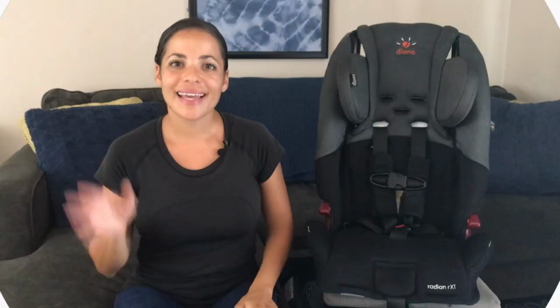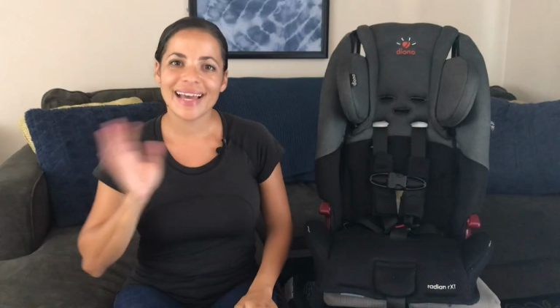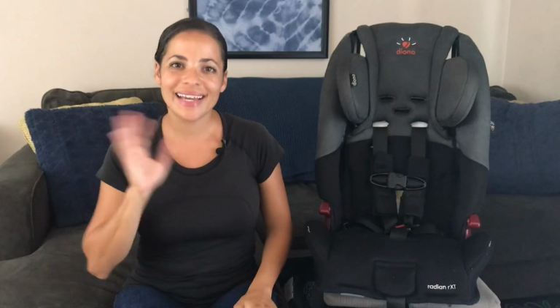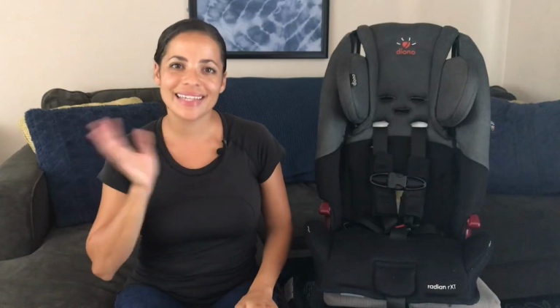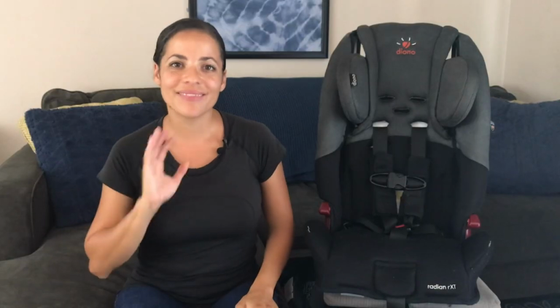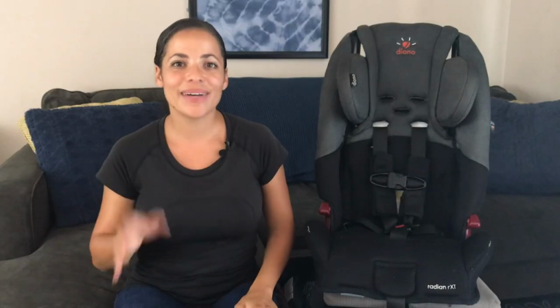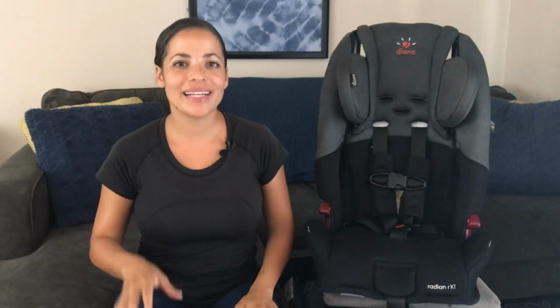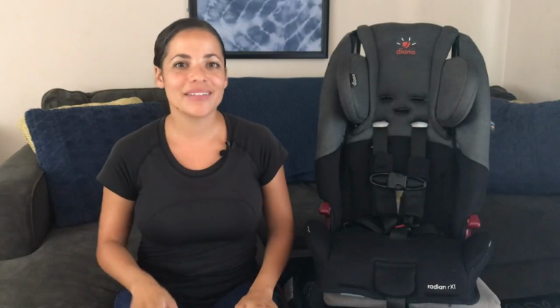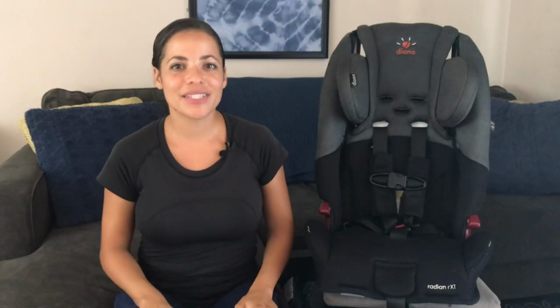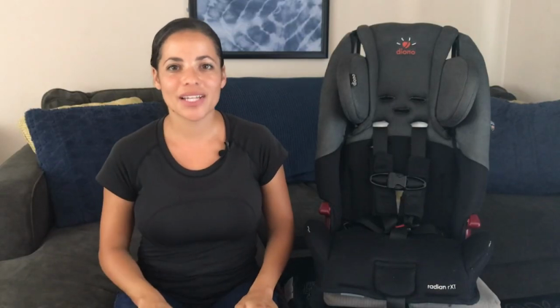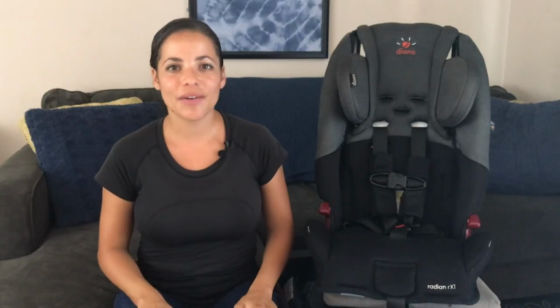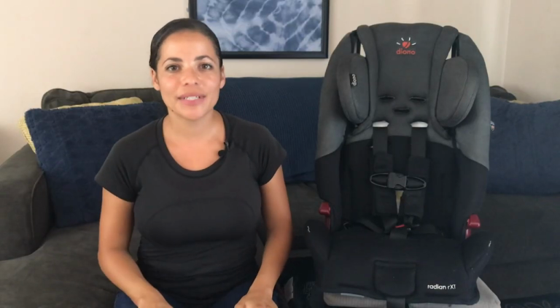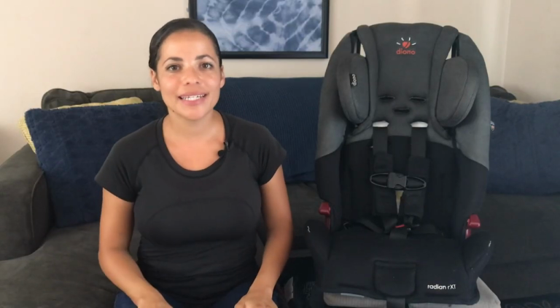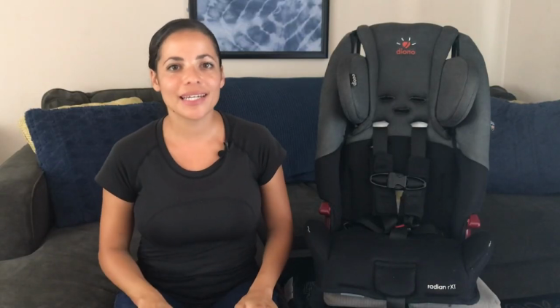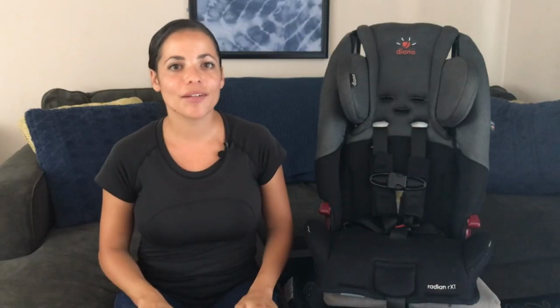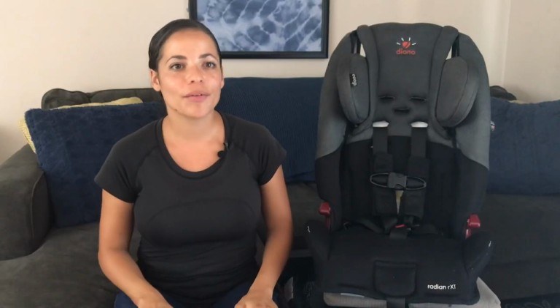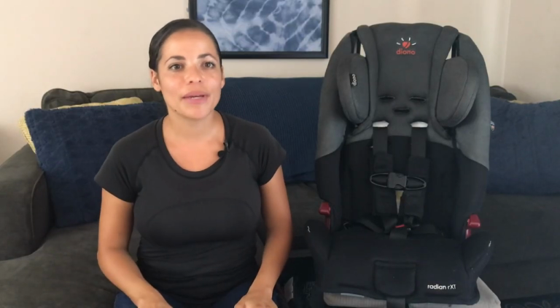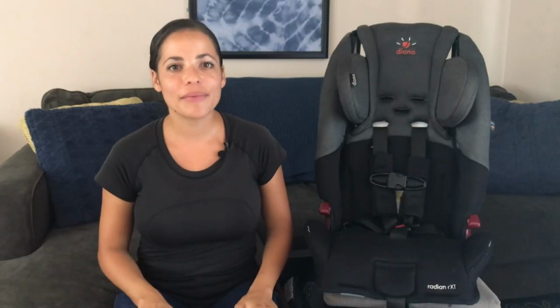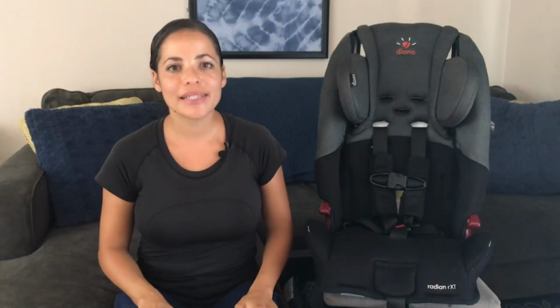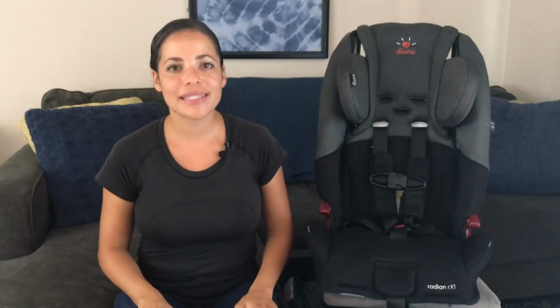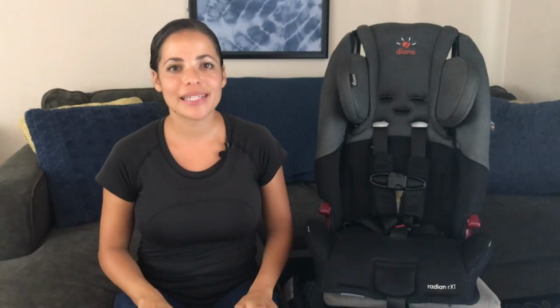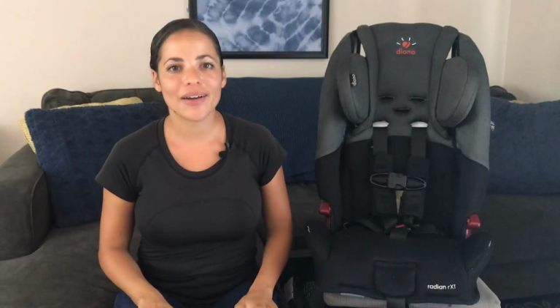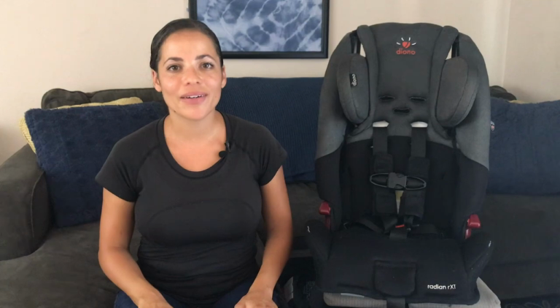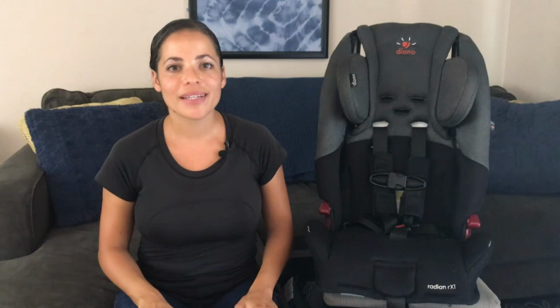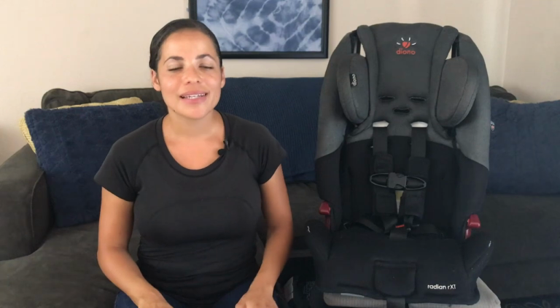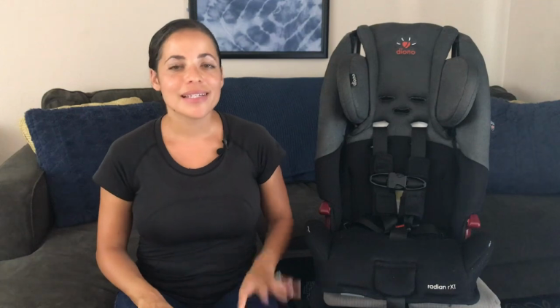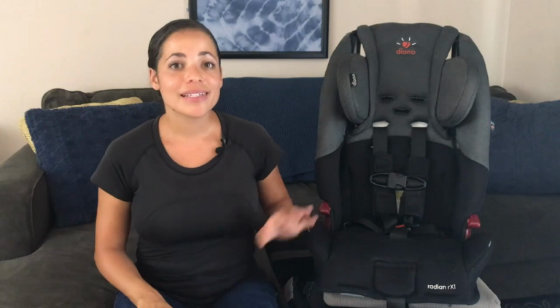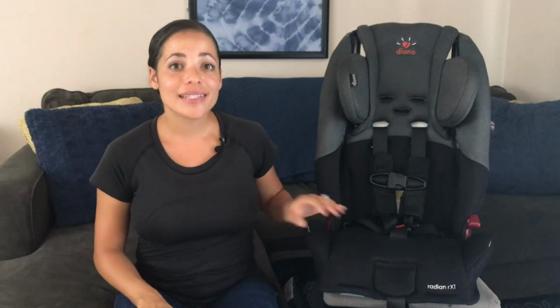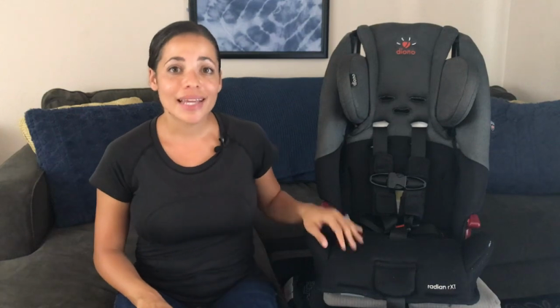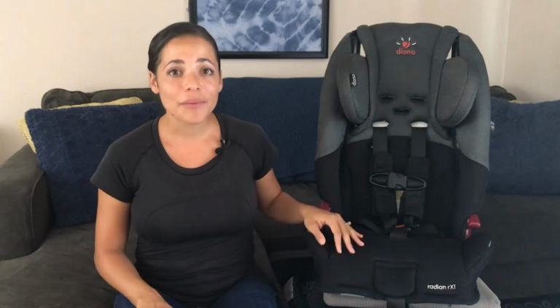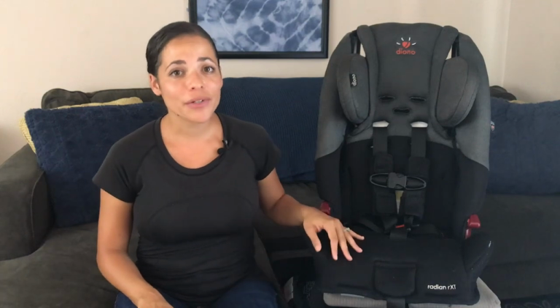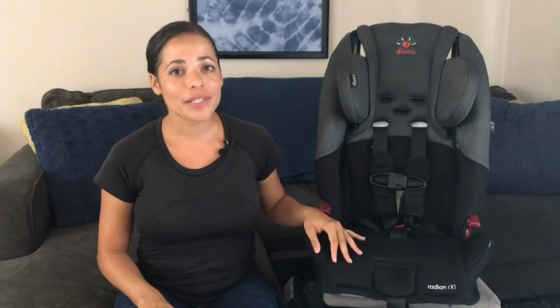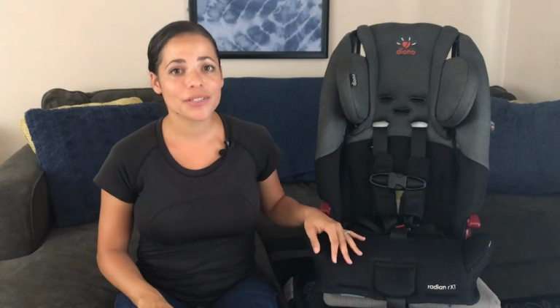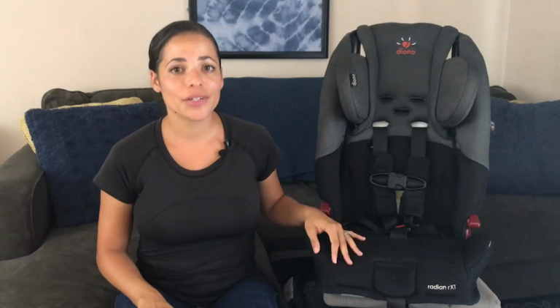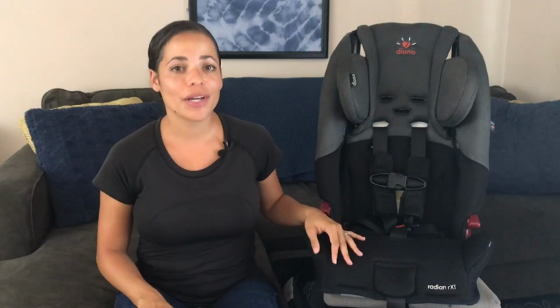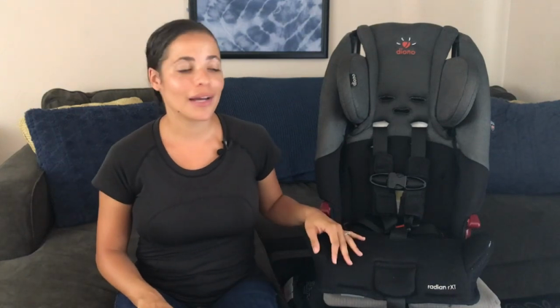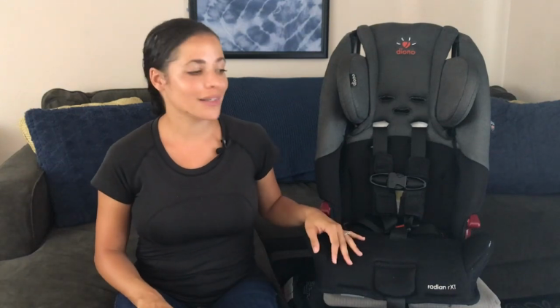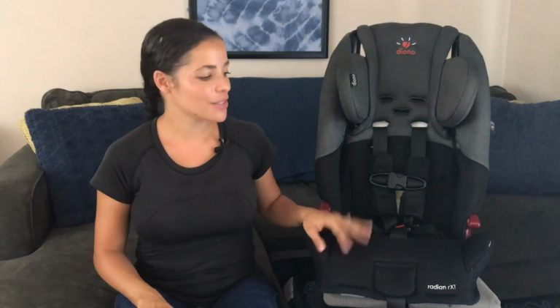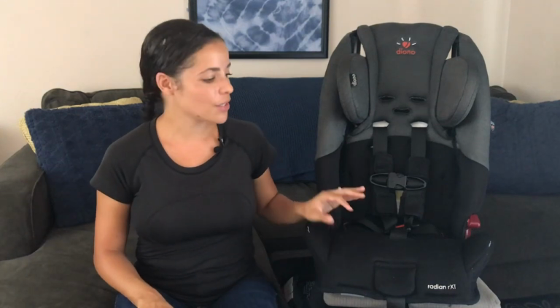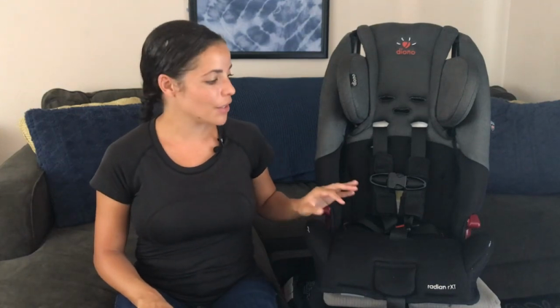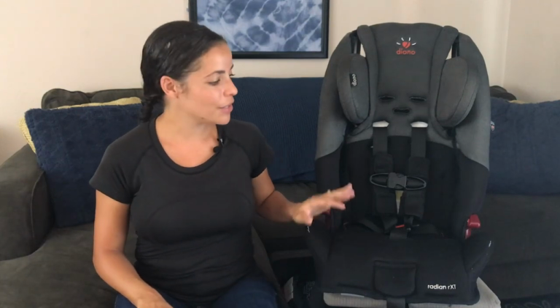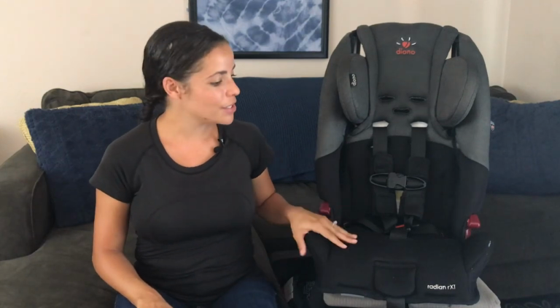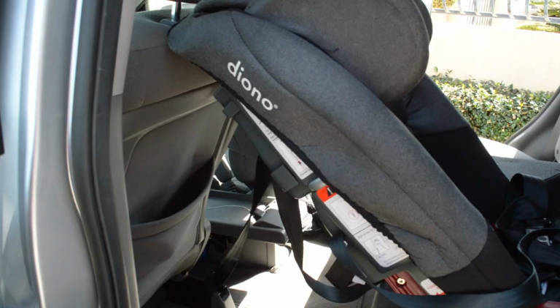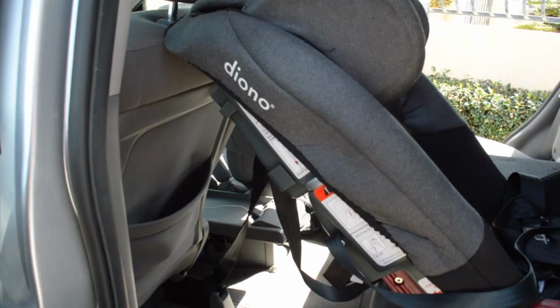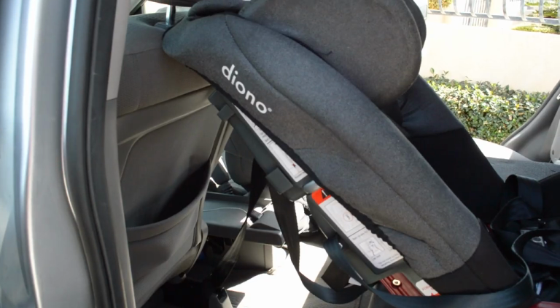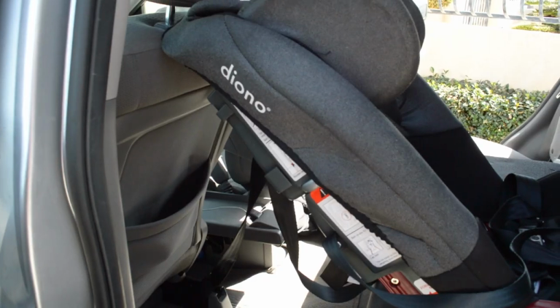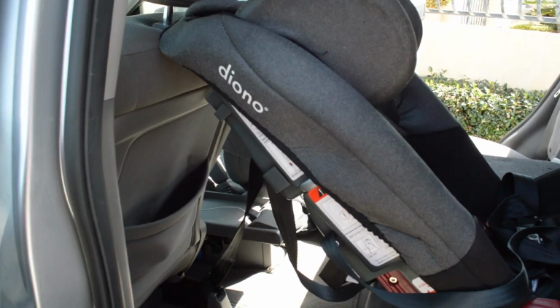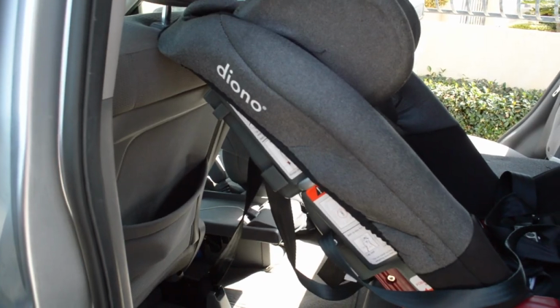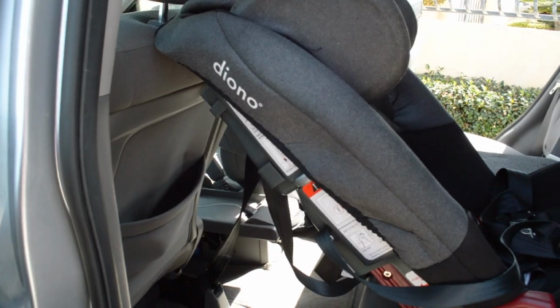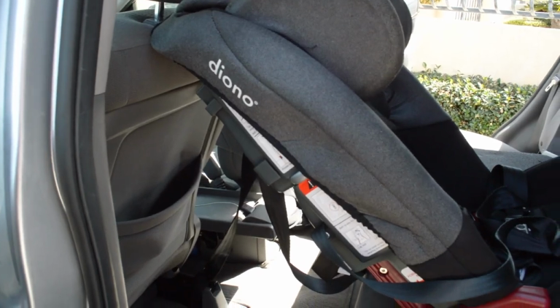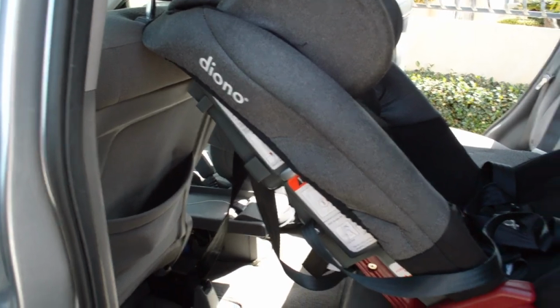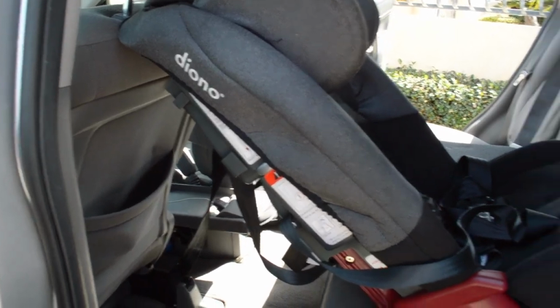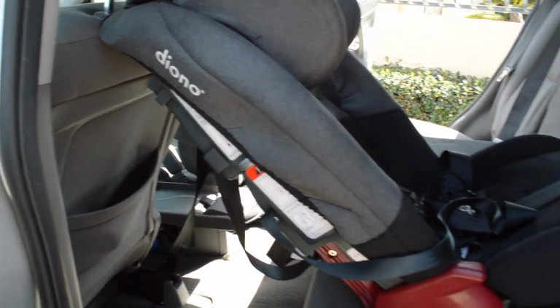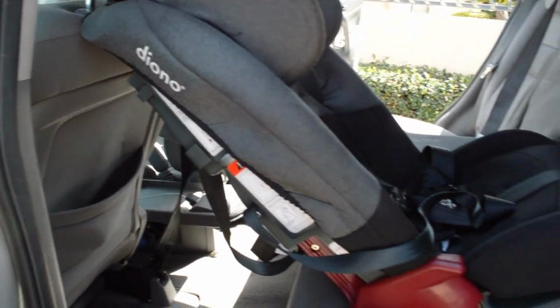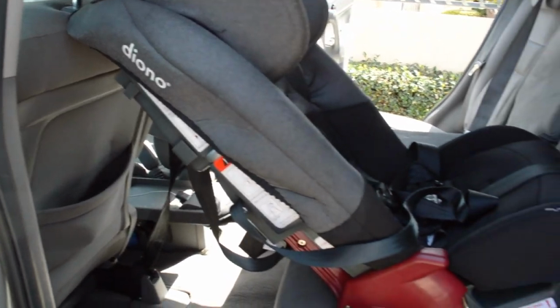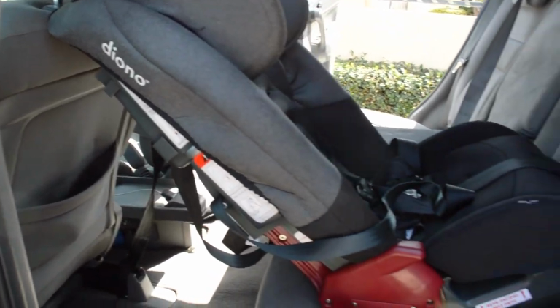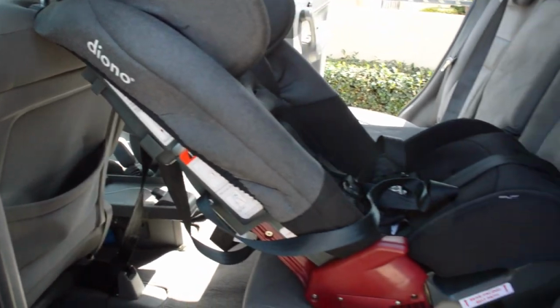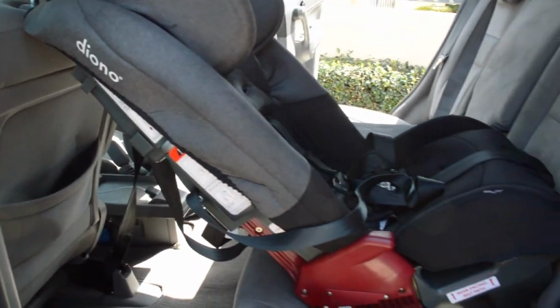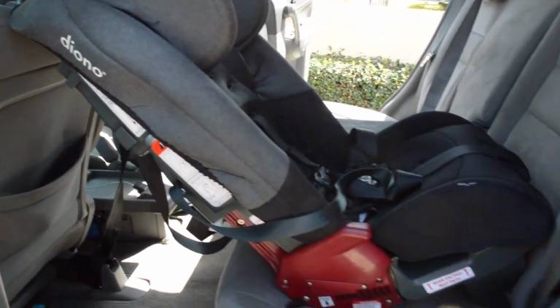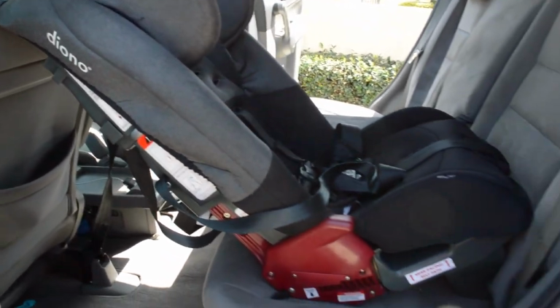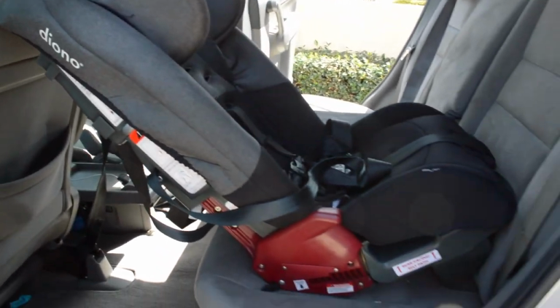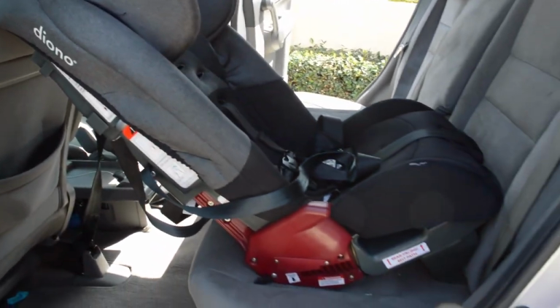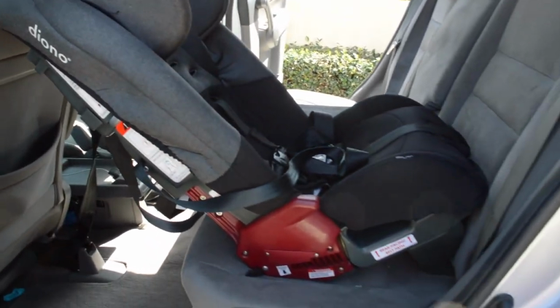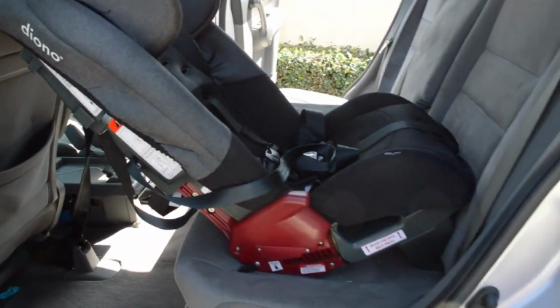Hi, my name is Dominique and I'm a BabyList Scout. Today I'm going to show you how to install the Diano Radian RXT convertible car seat.